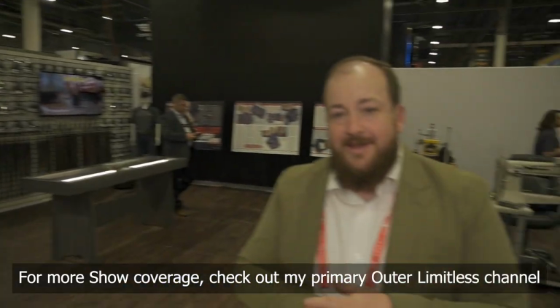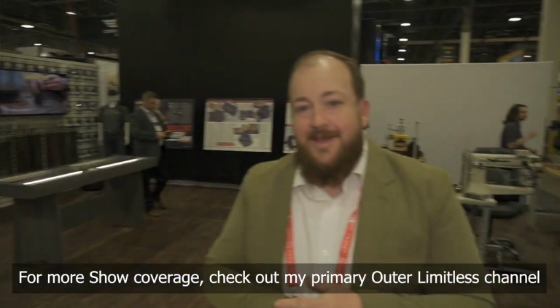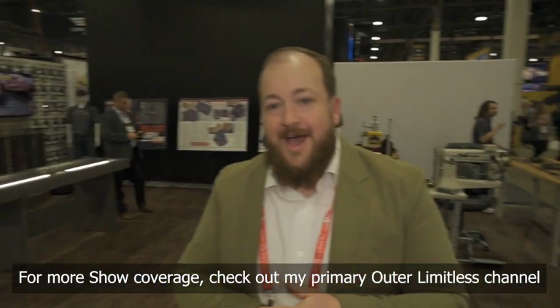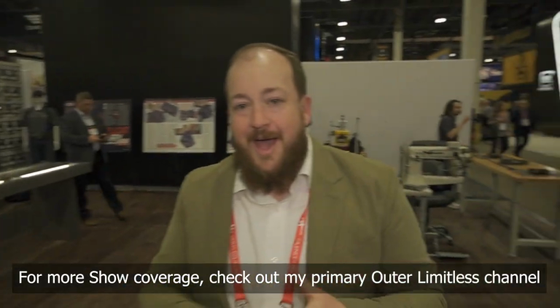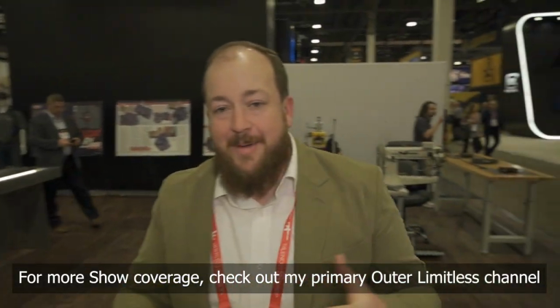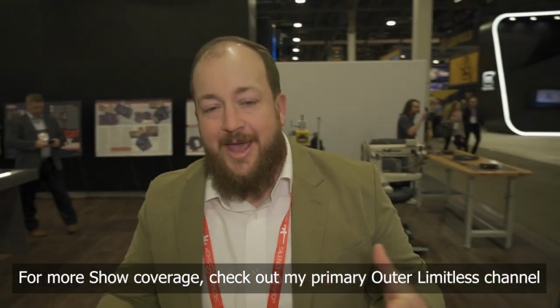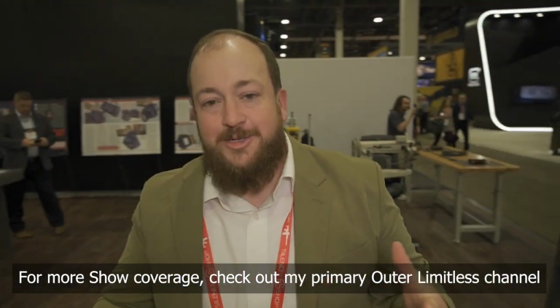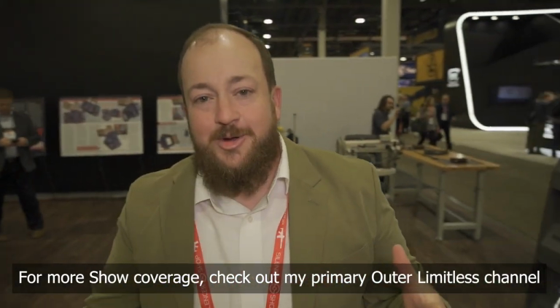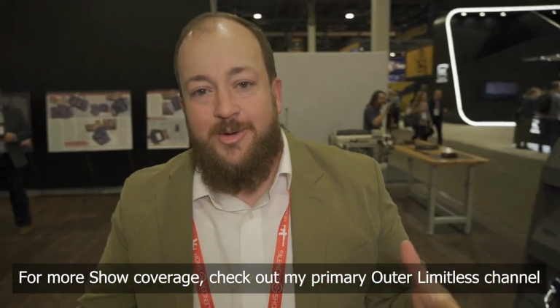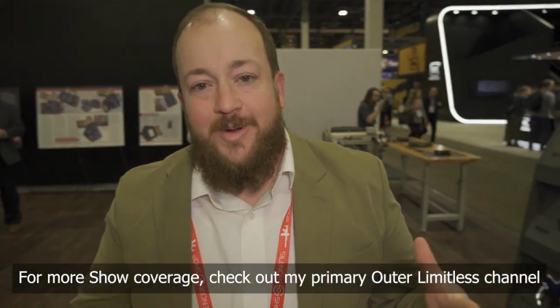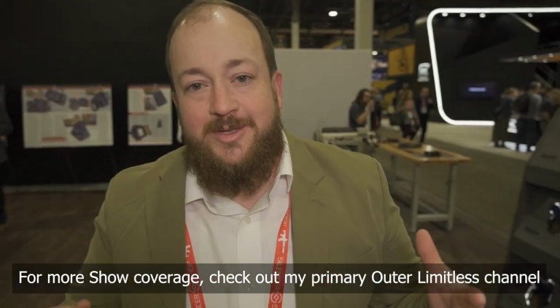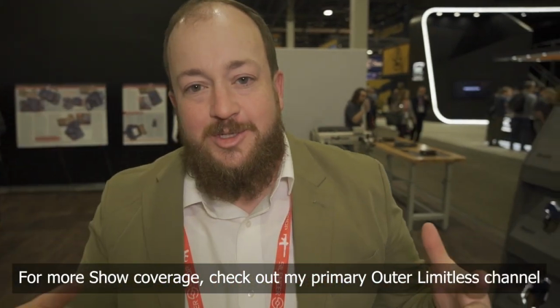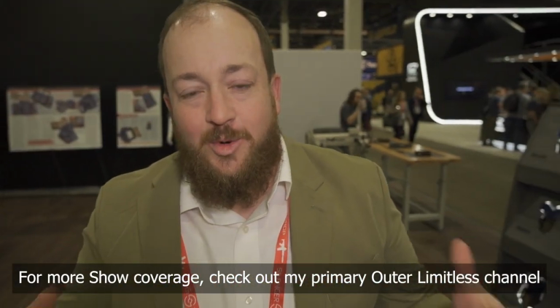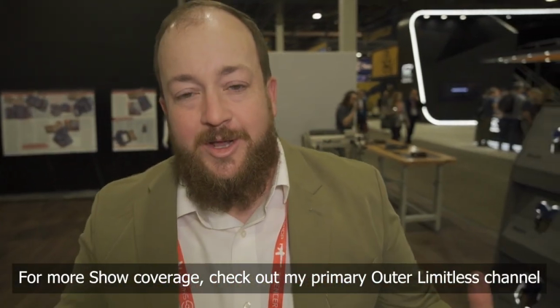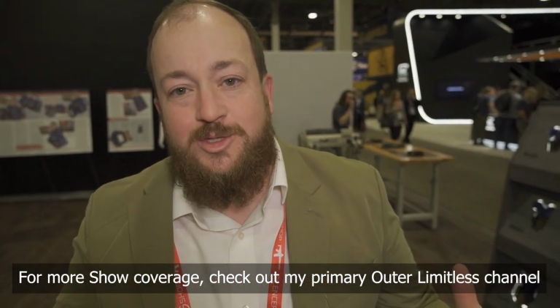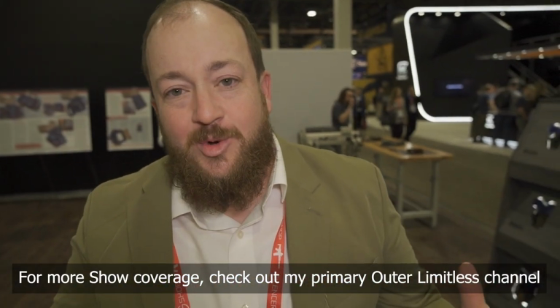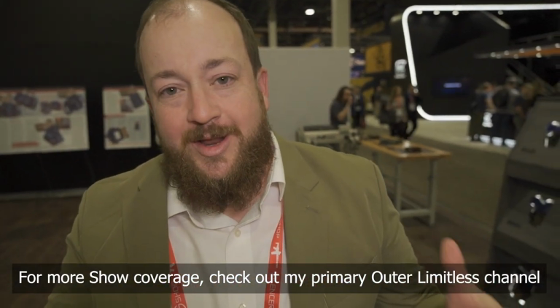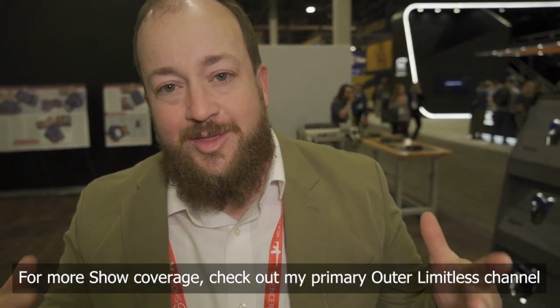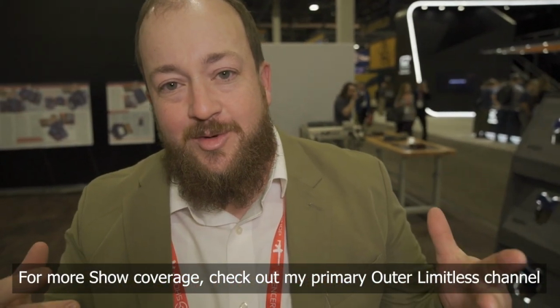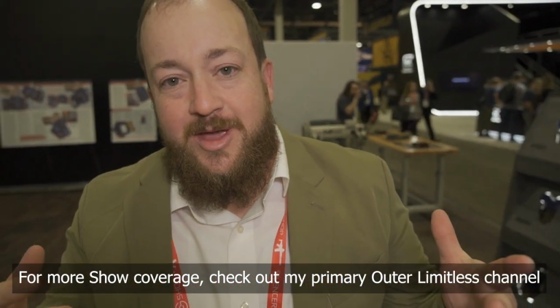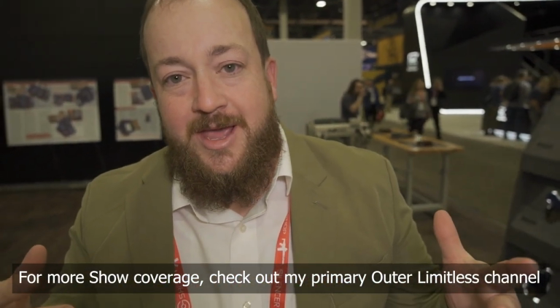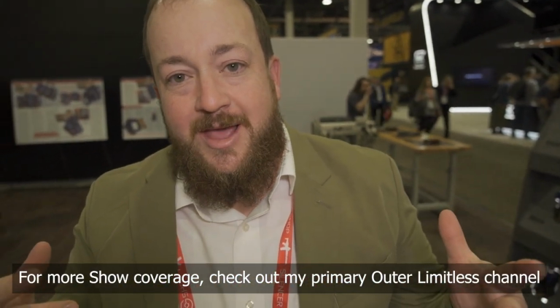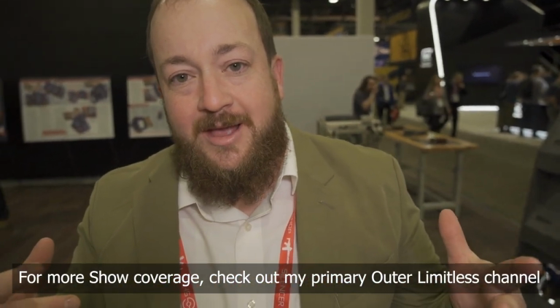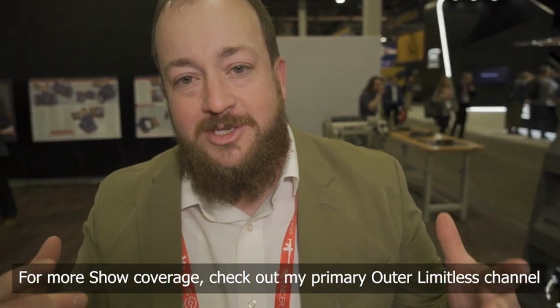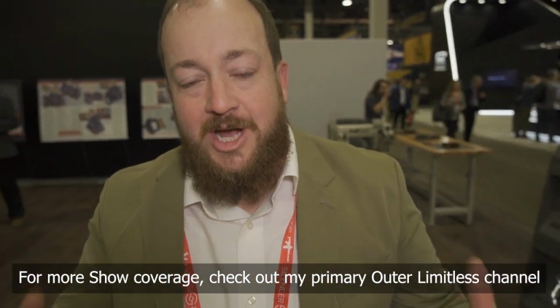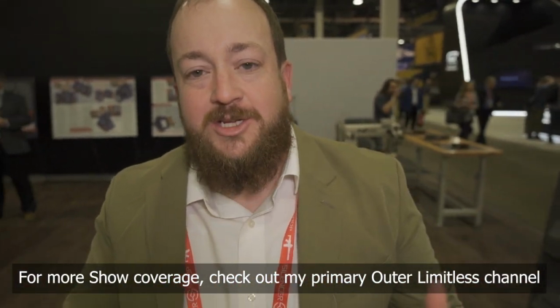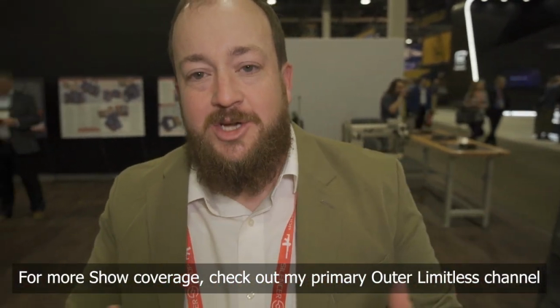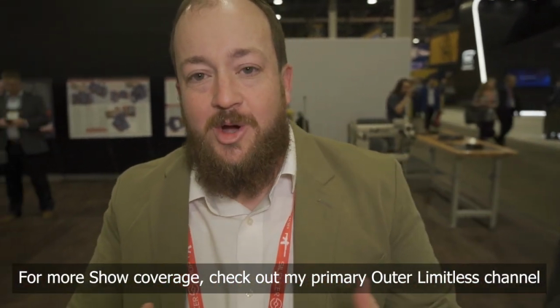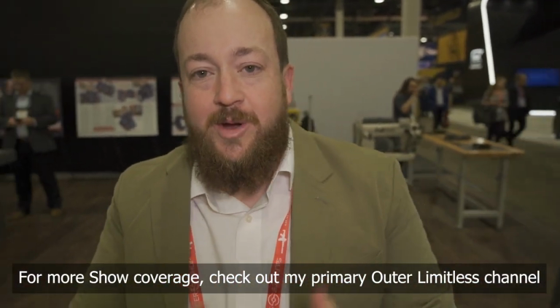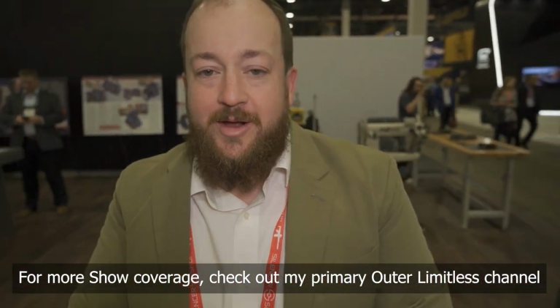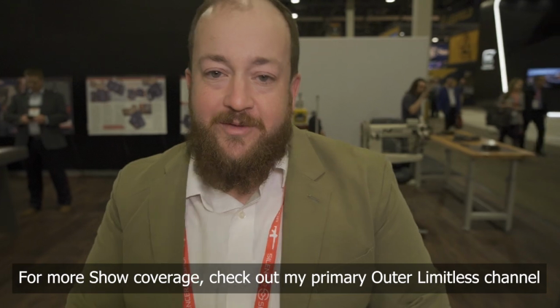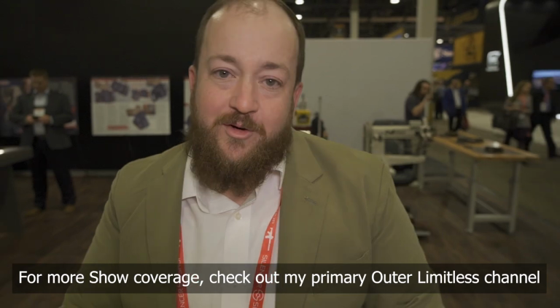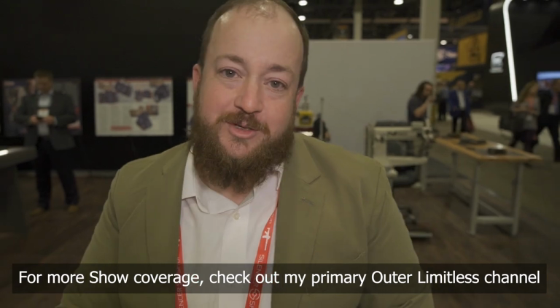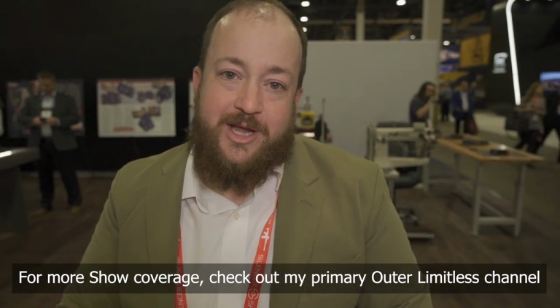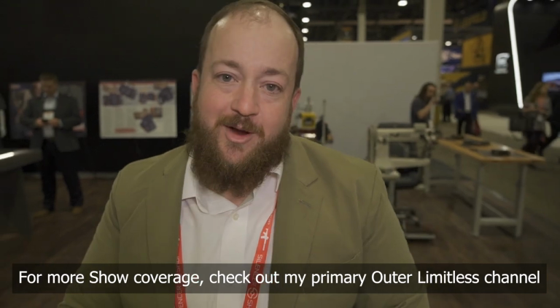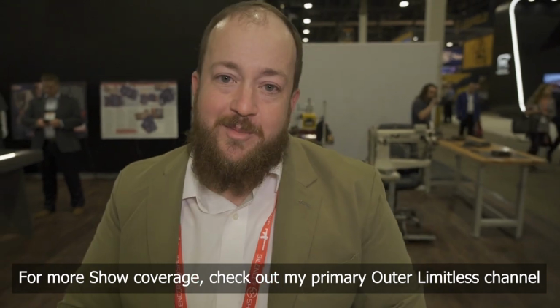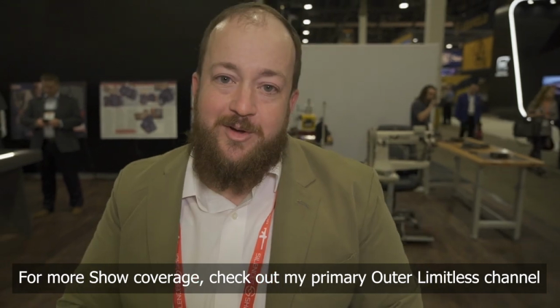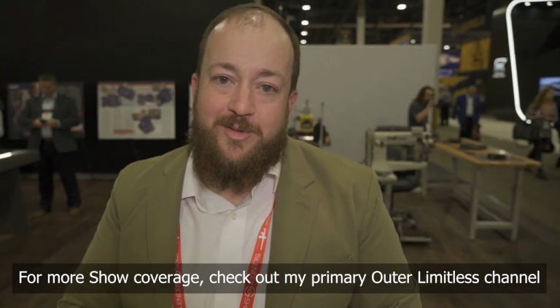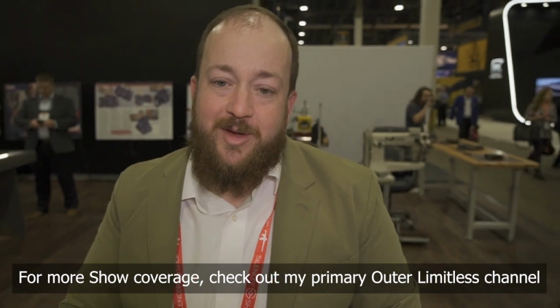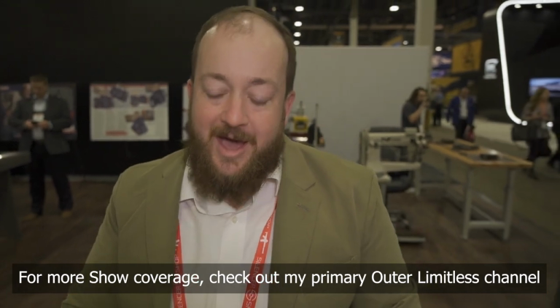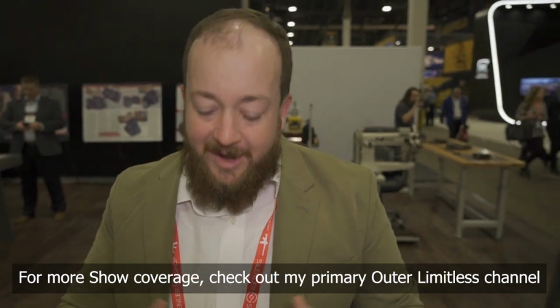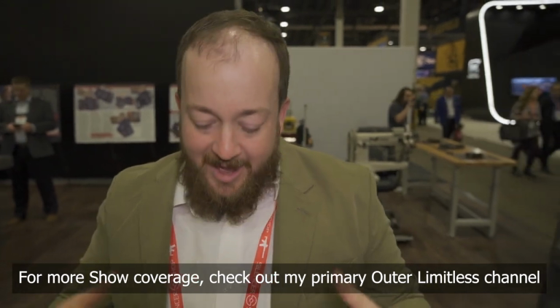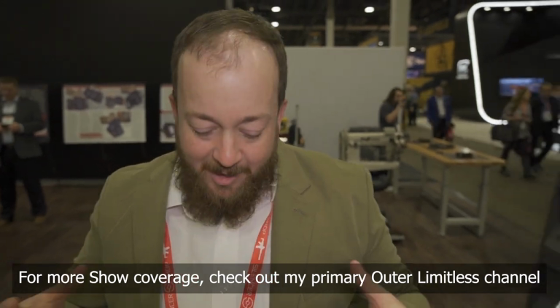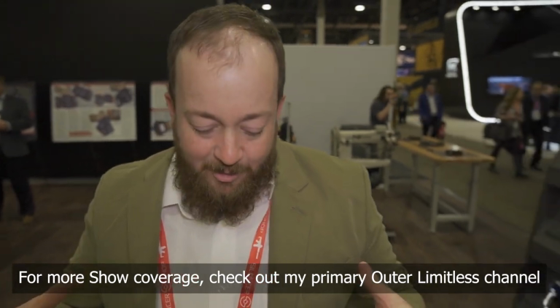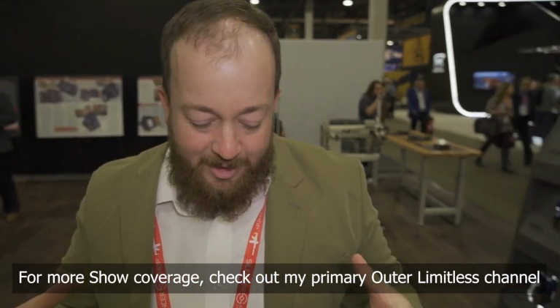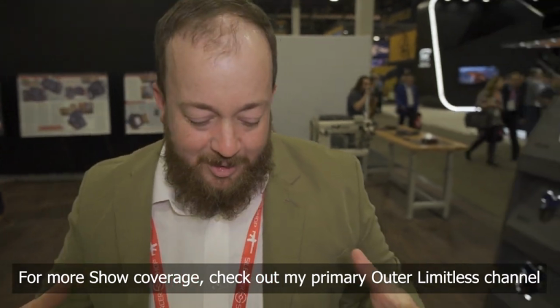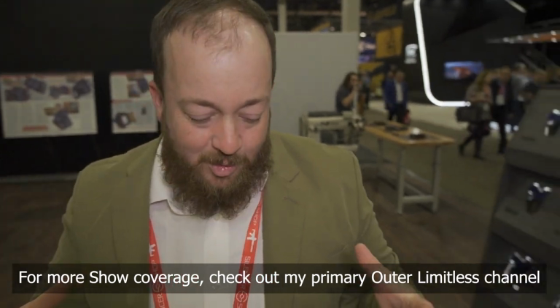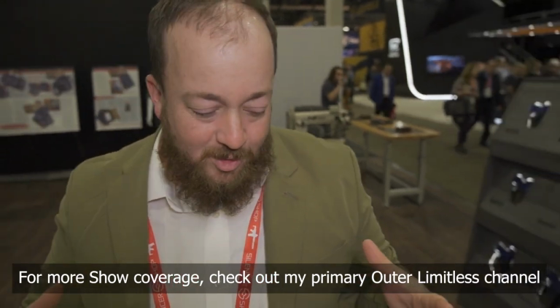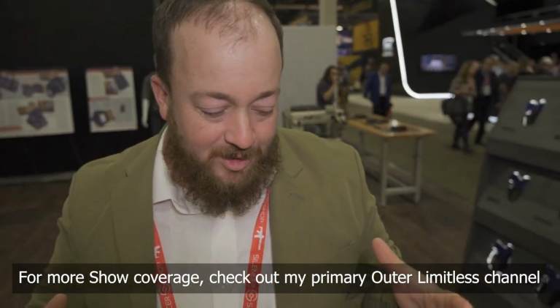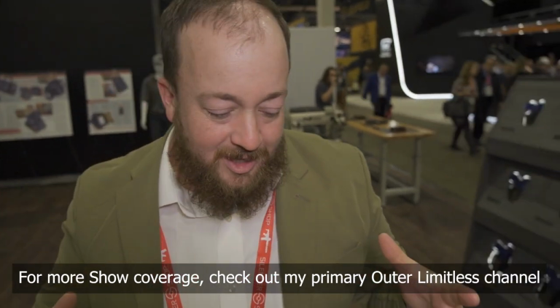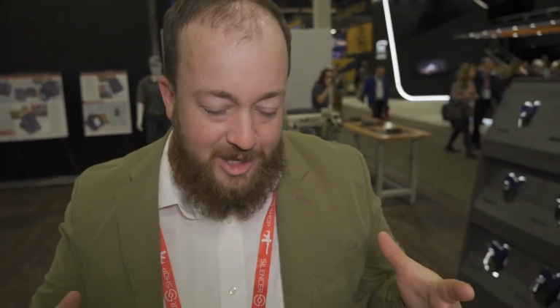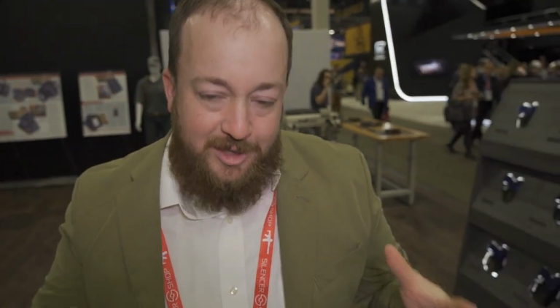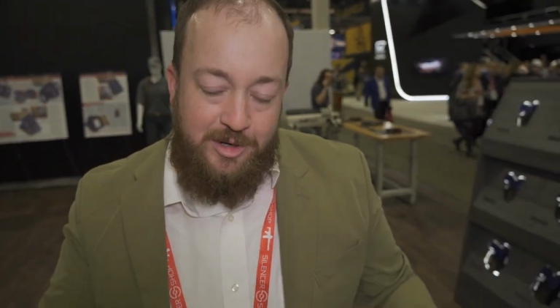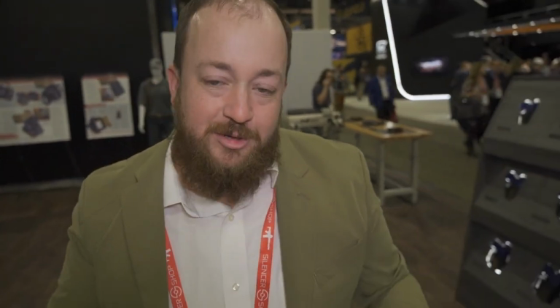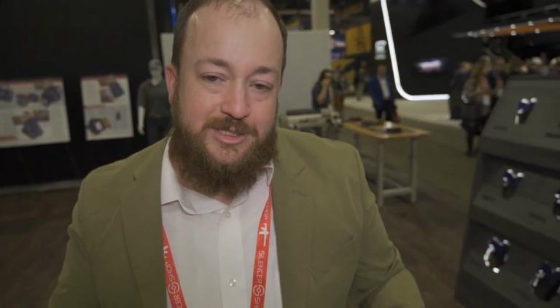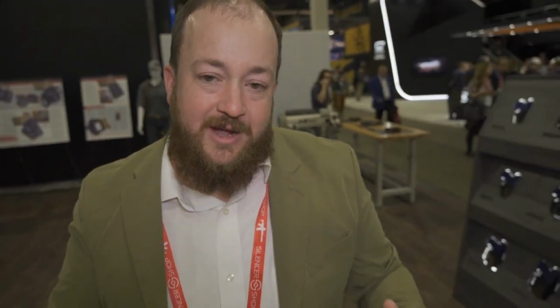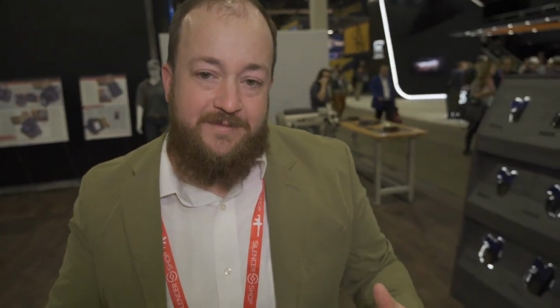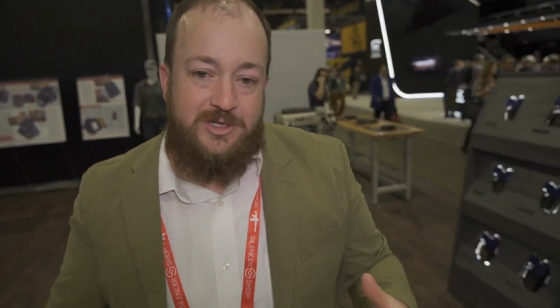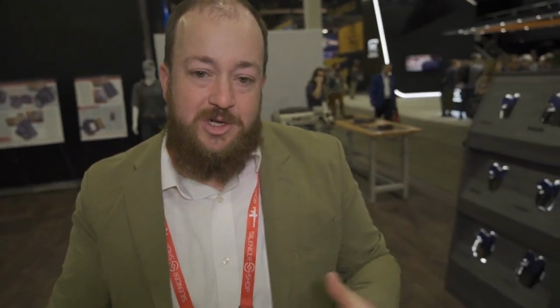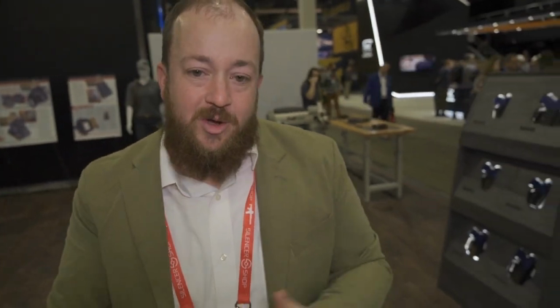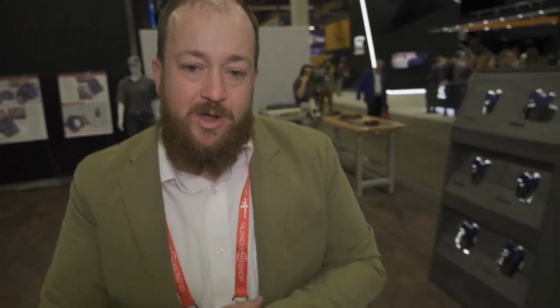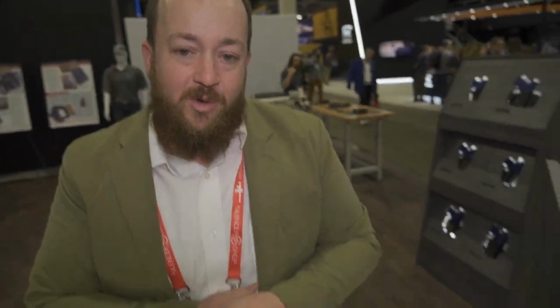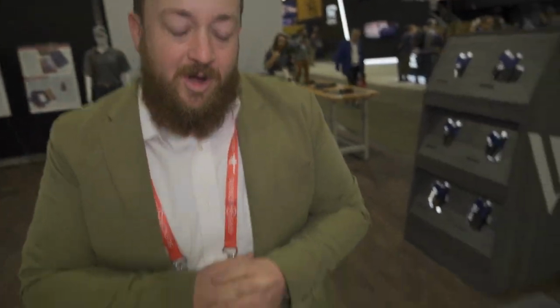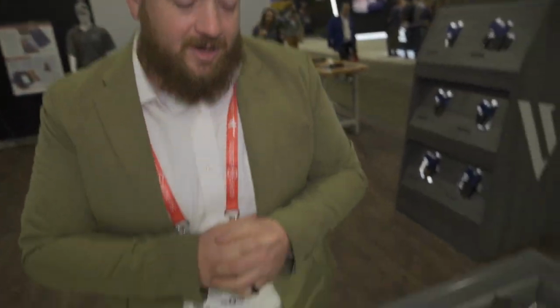Hi, I'm Andrew. 2023 SHOT Show here at the VersiCarry booth. We've got a lot of really cool new stuff to show you all.